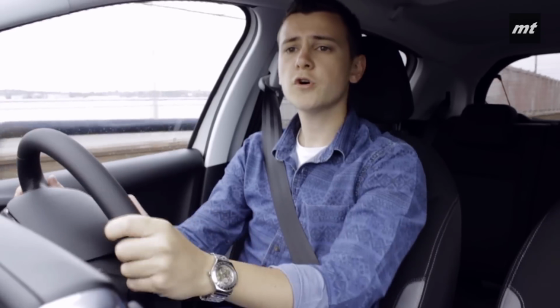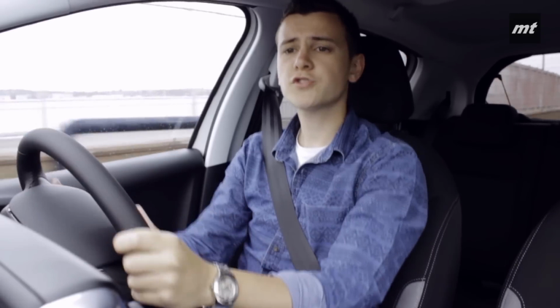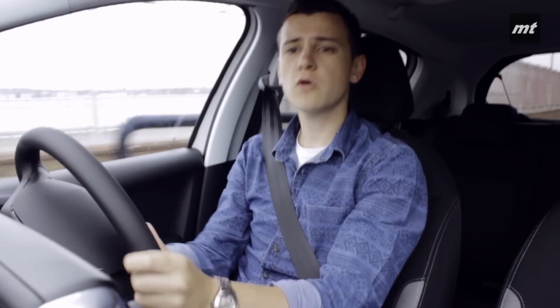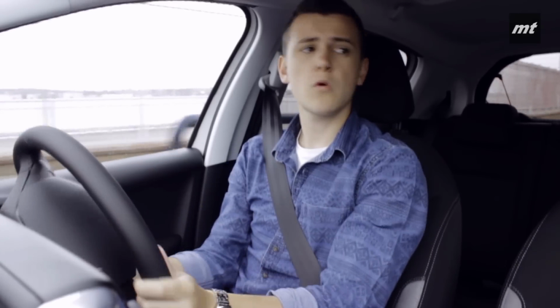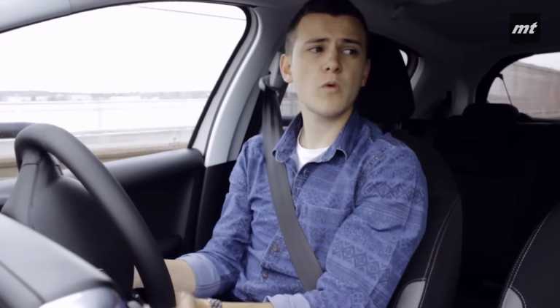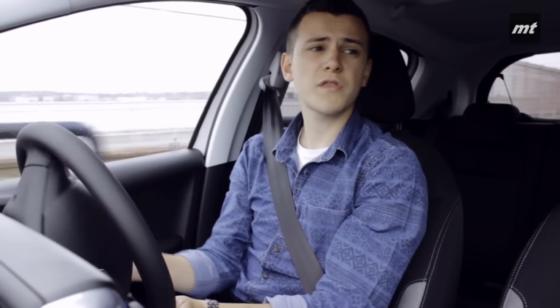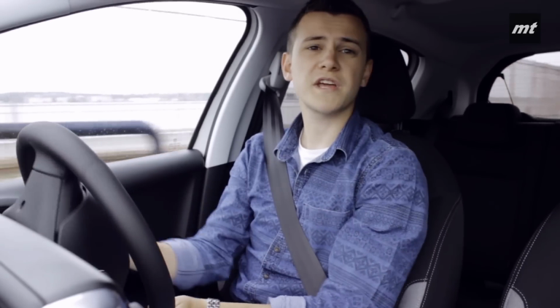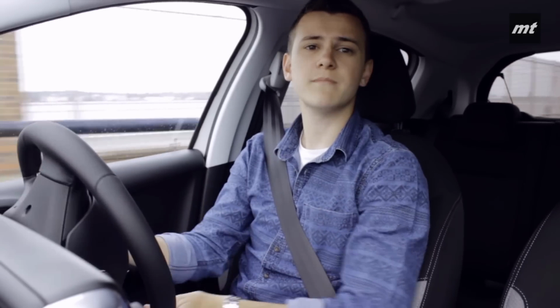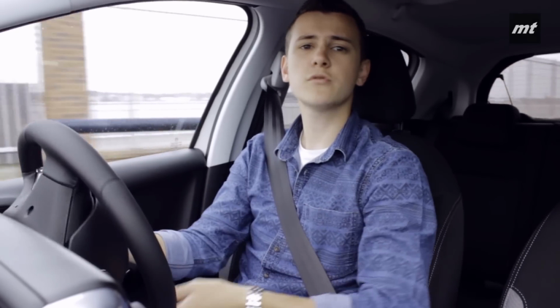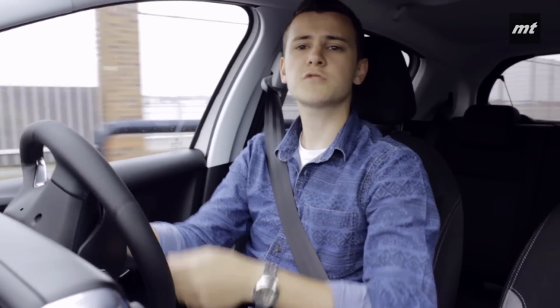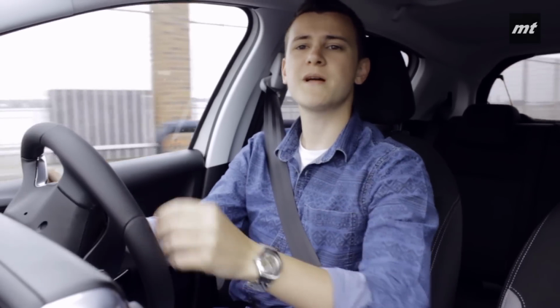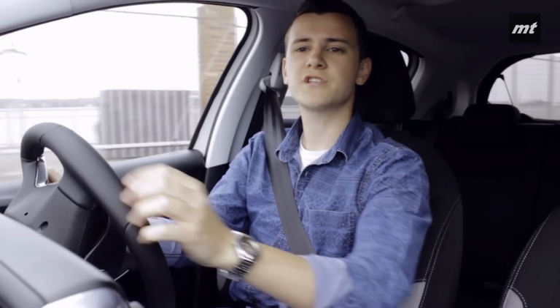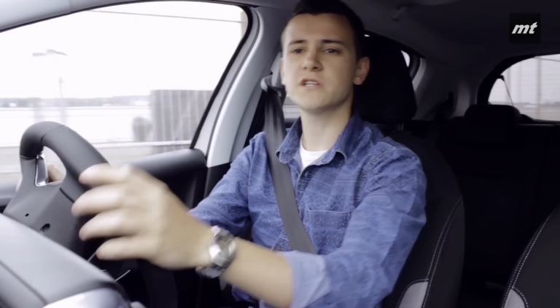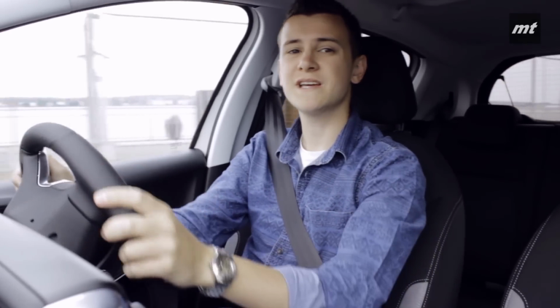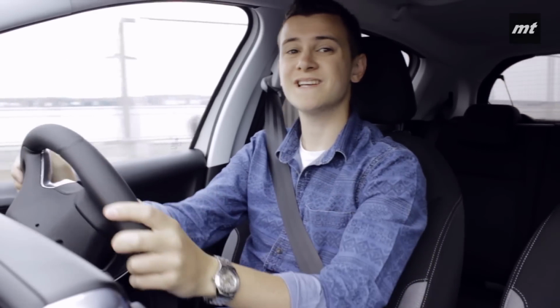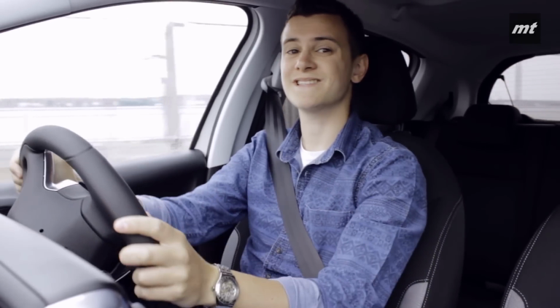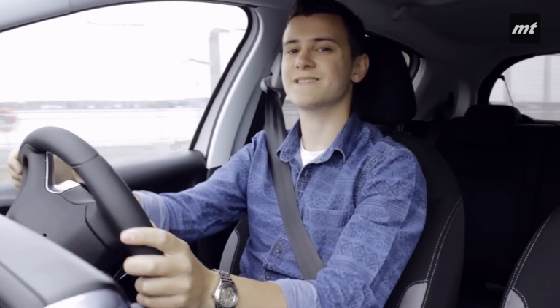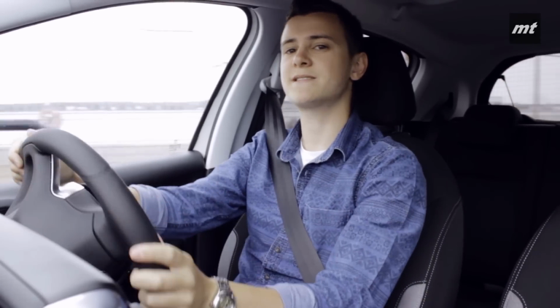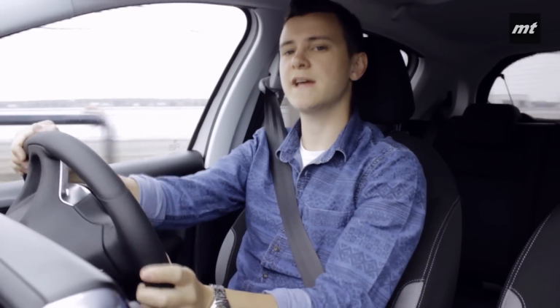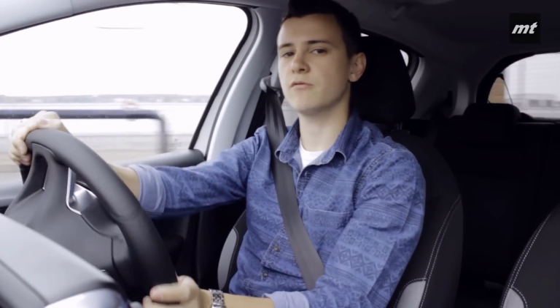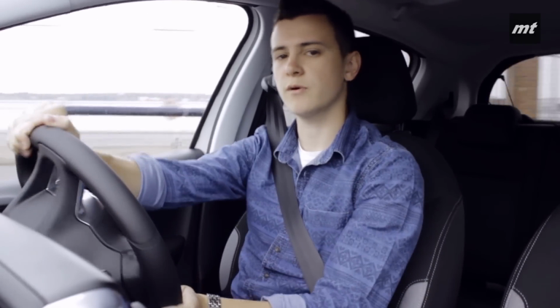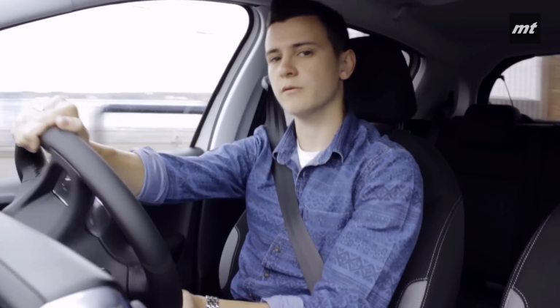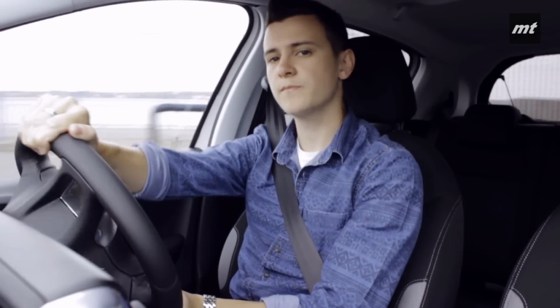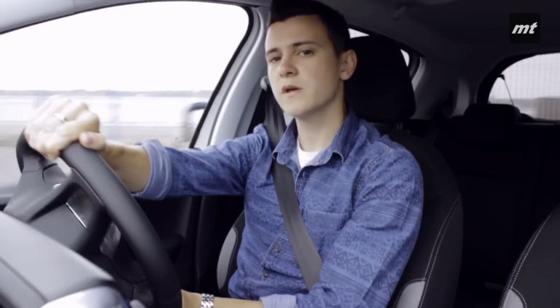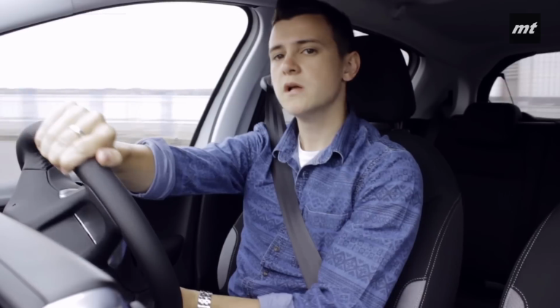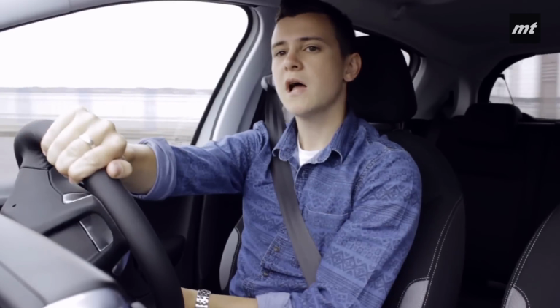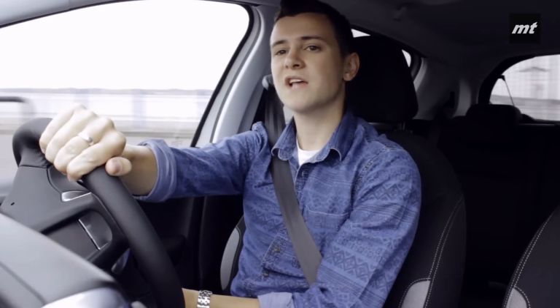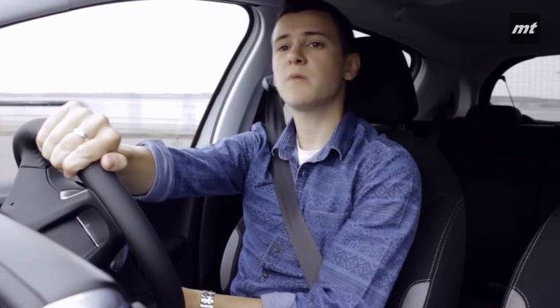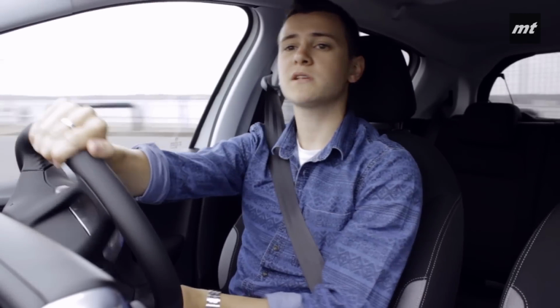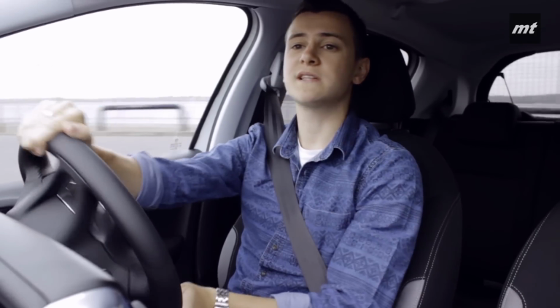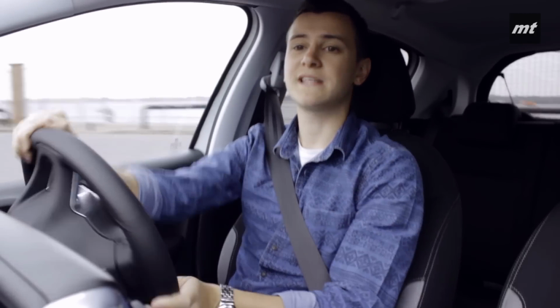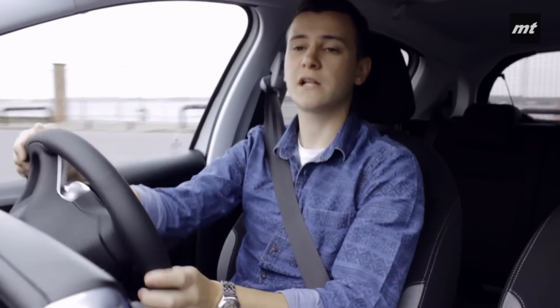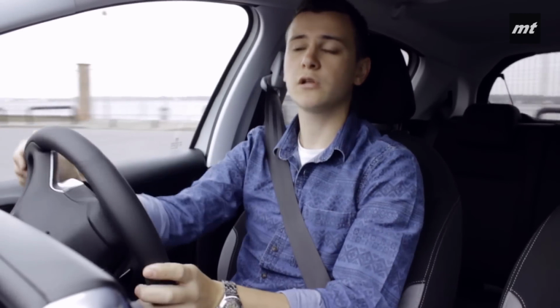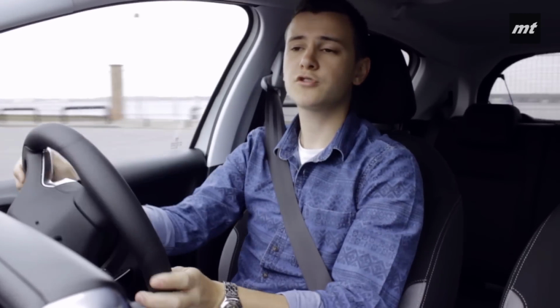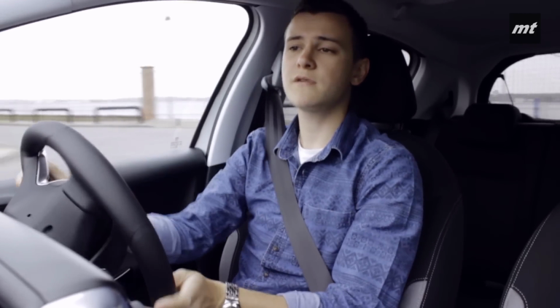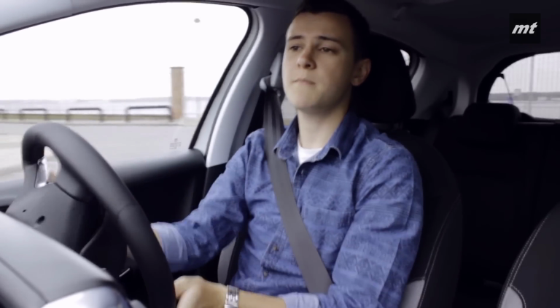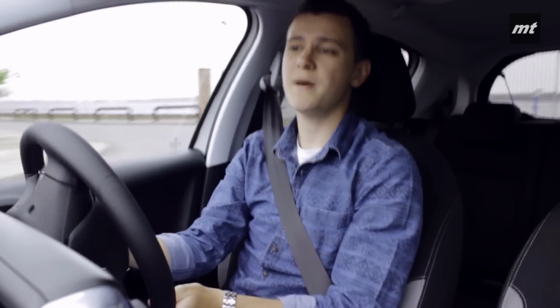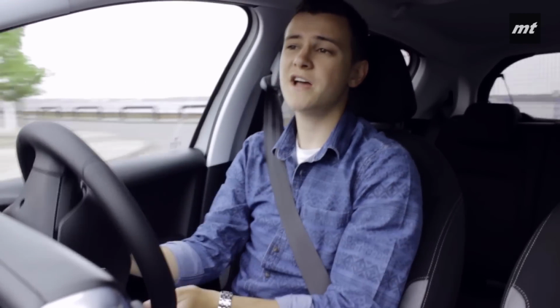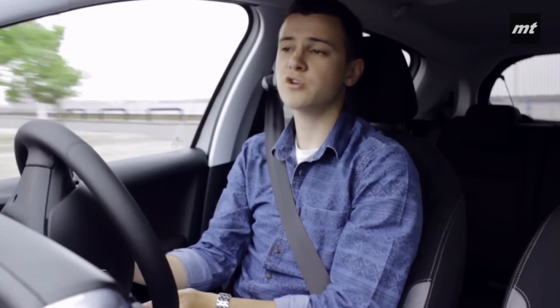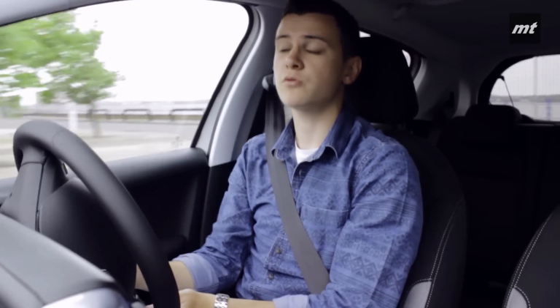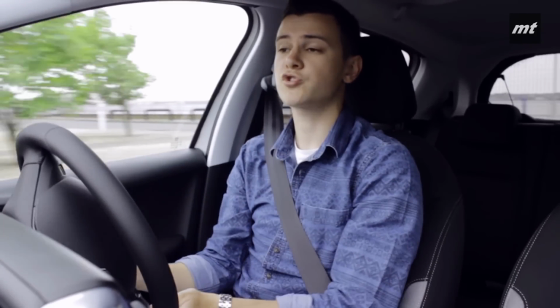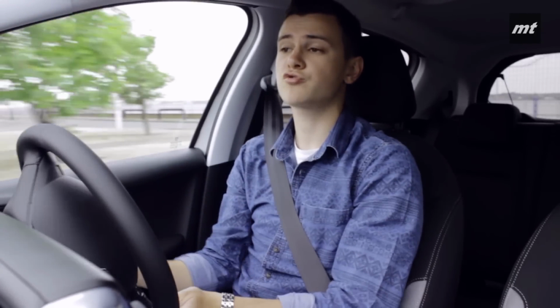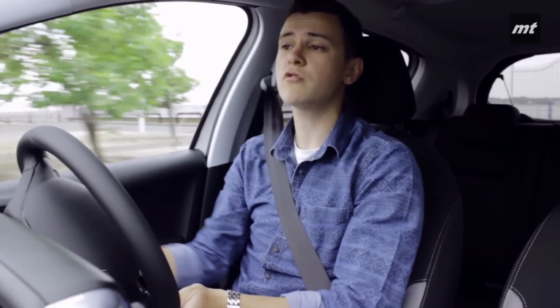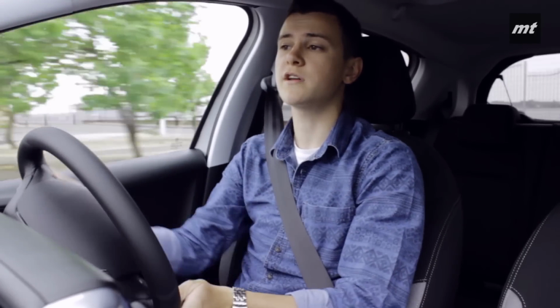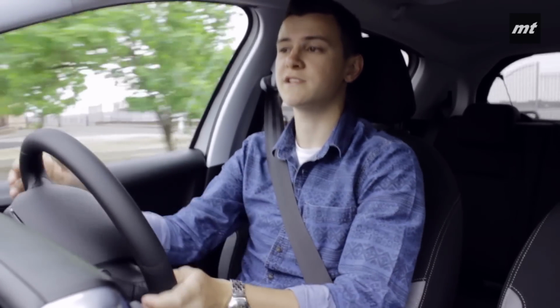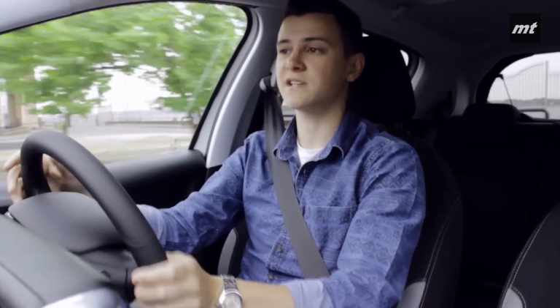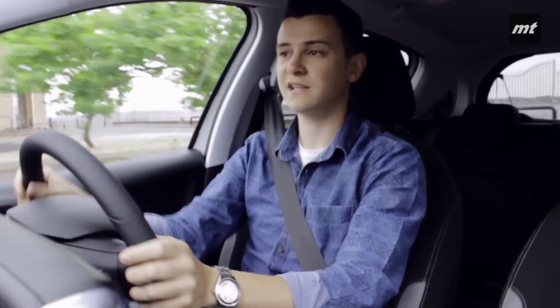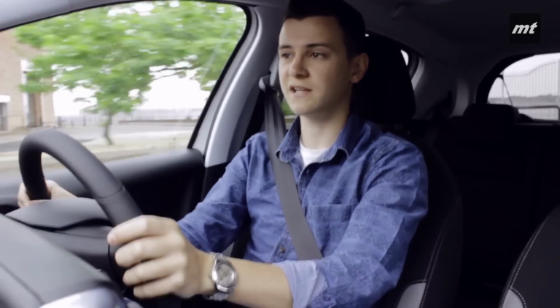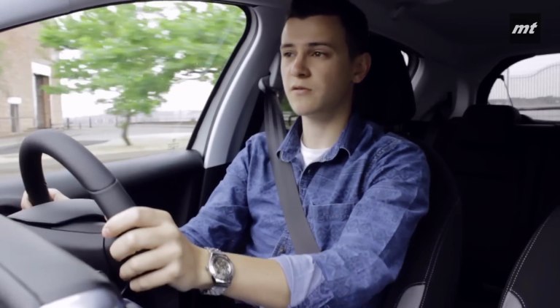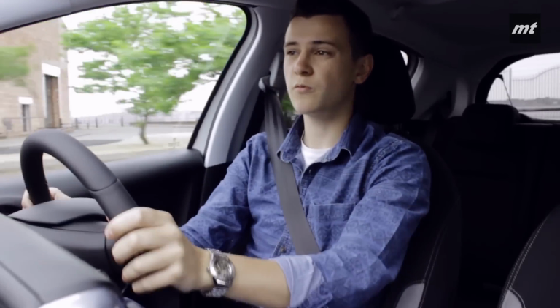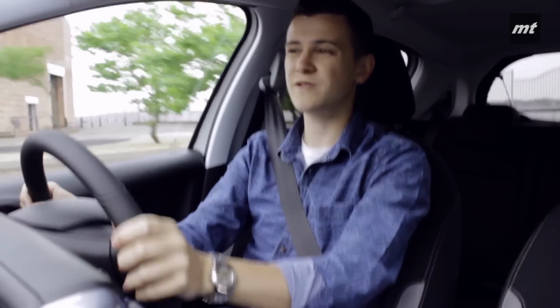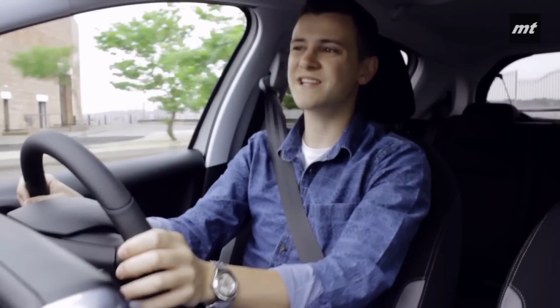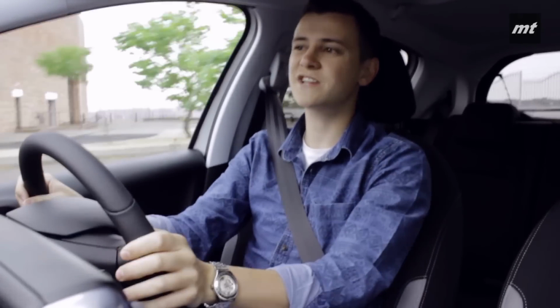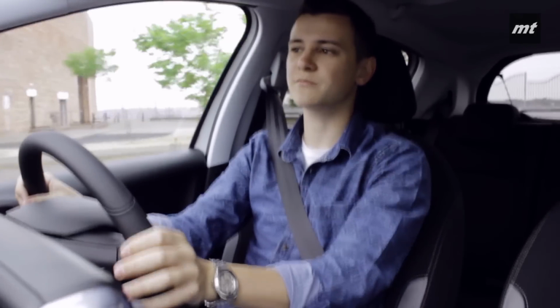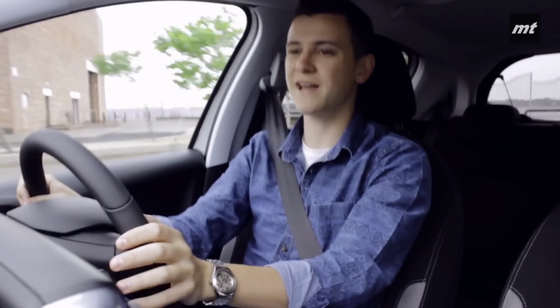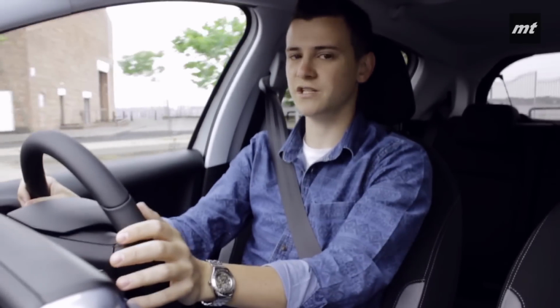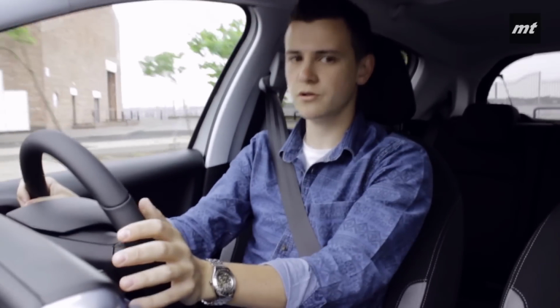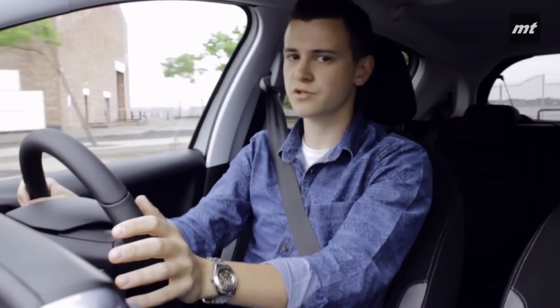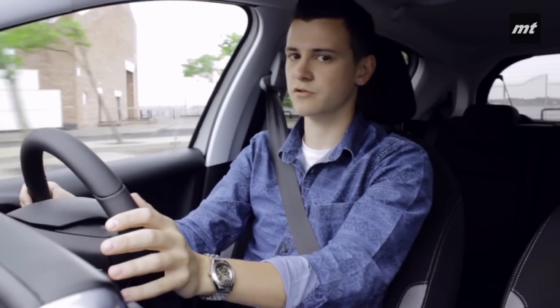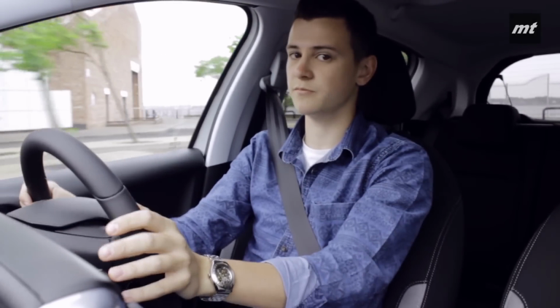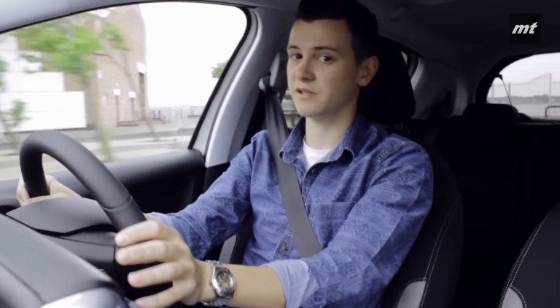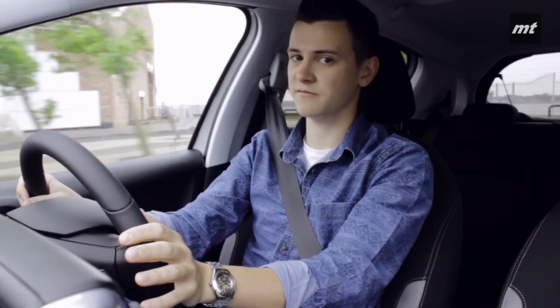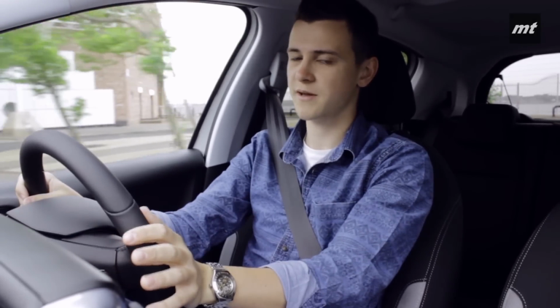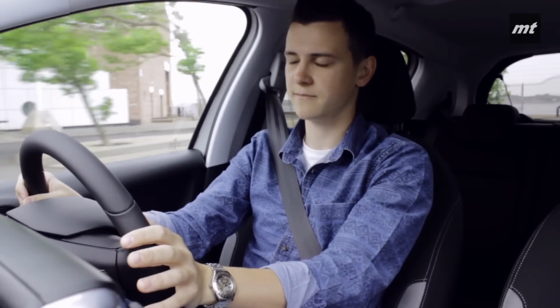One thing I must mention is the steering wheel. As part of the decluttering, Peugeot has shrunk it slightly, which takes some getting used to, believe me.